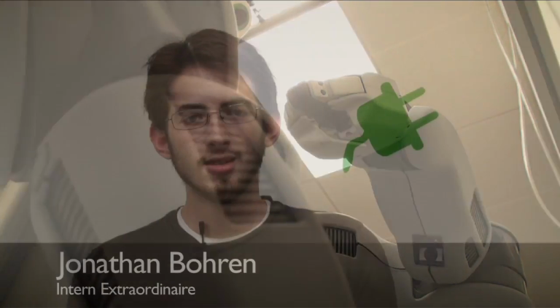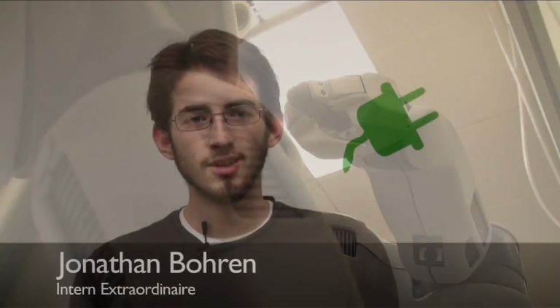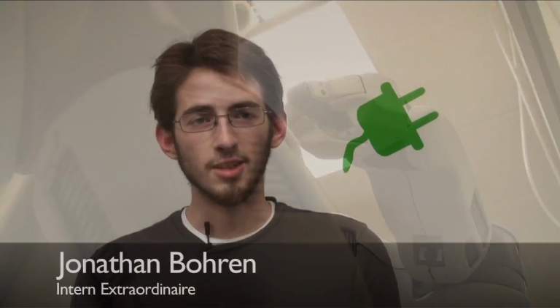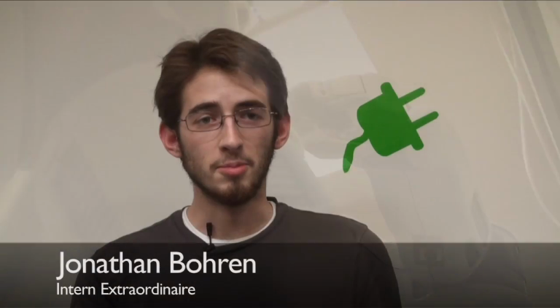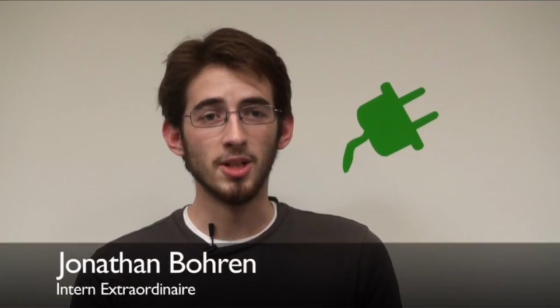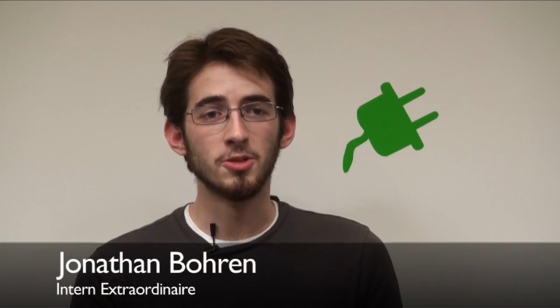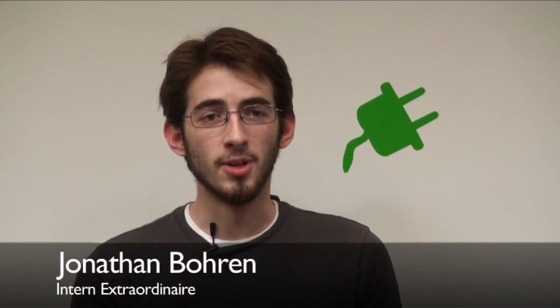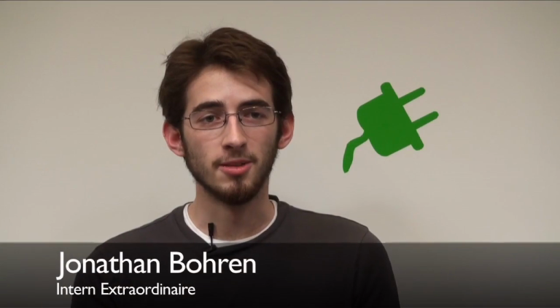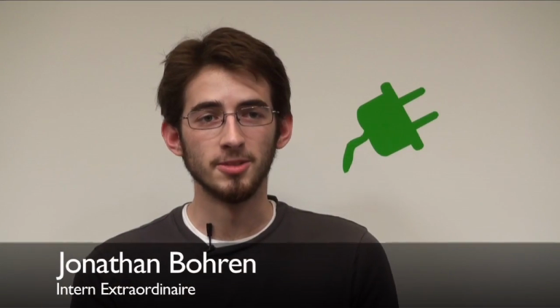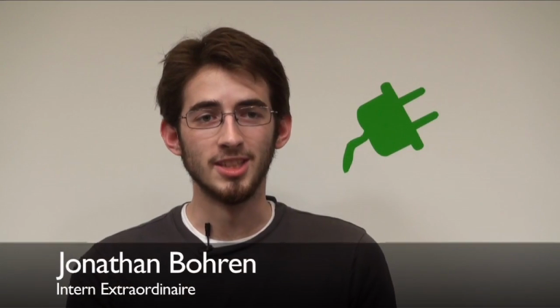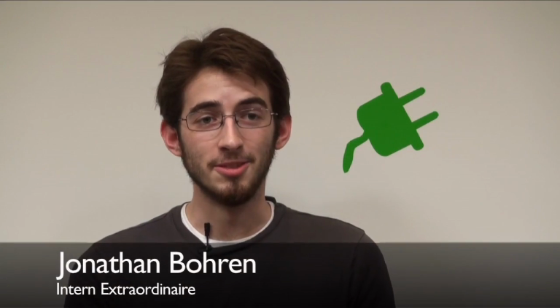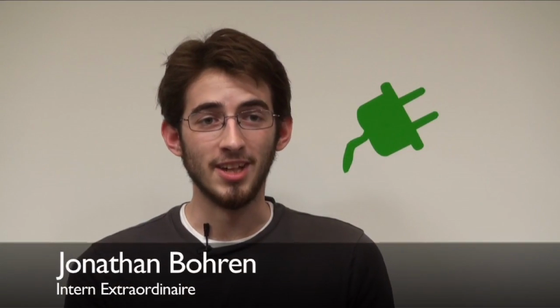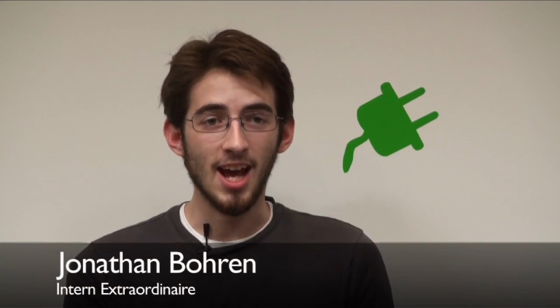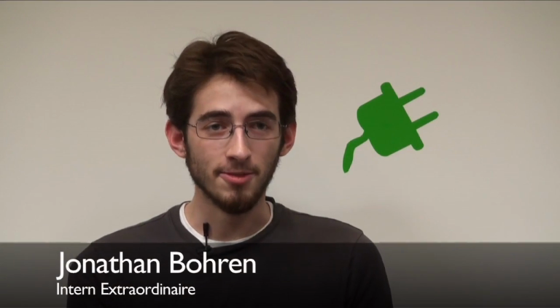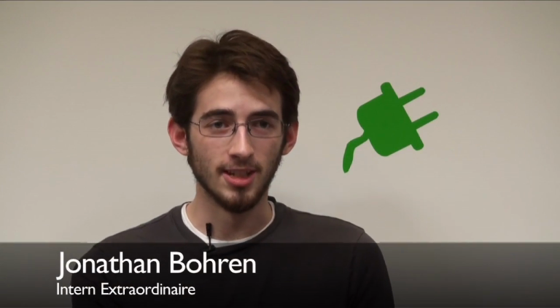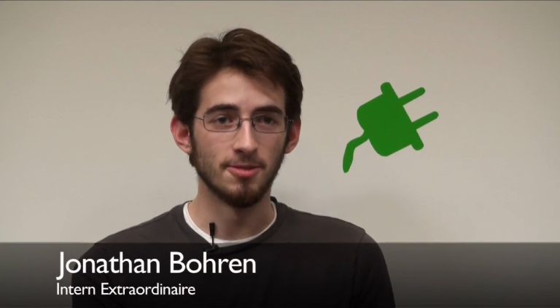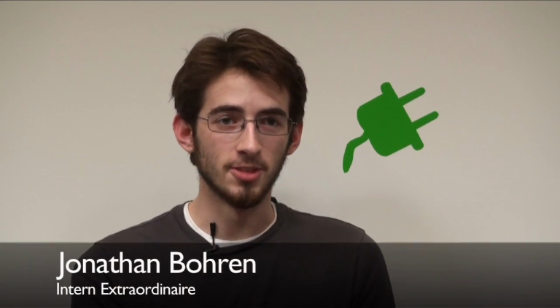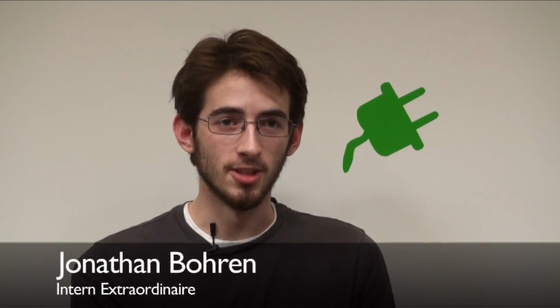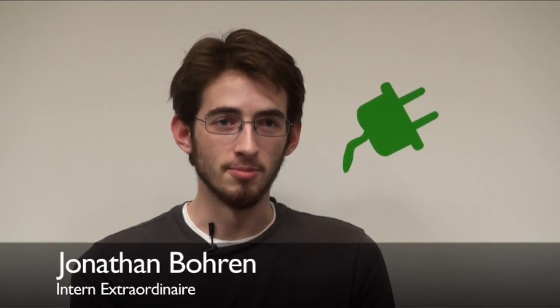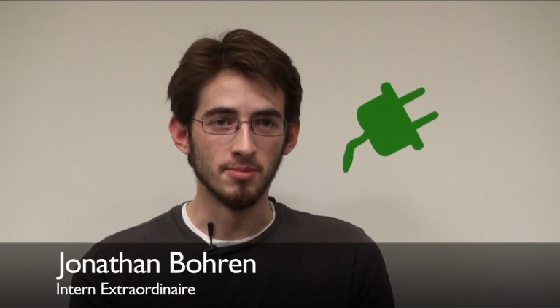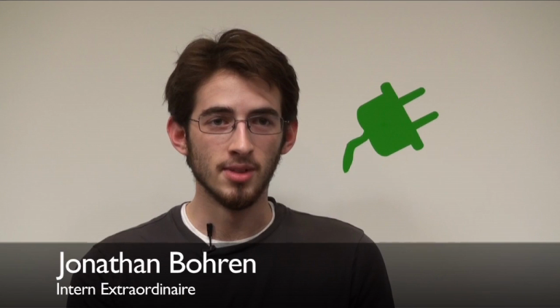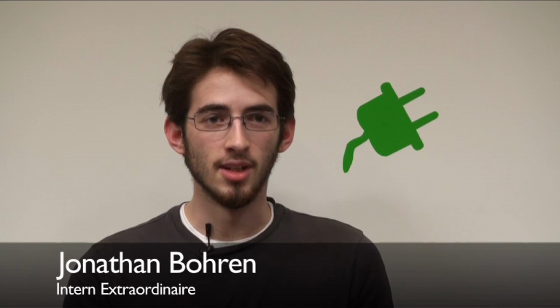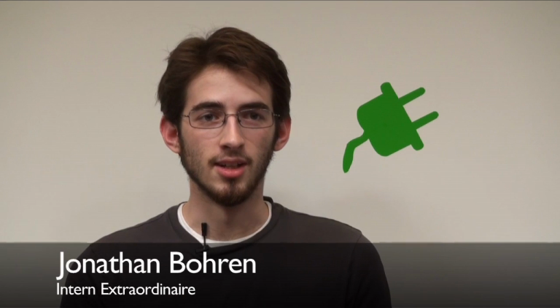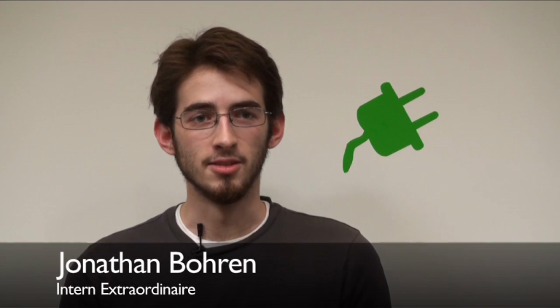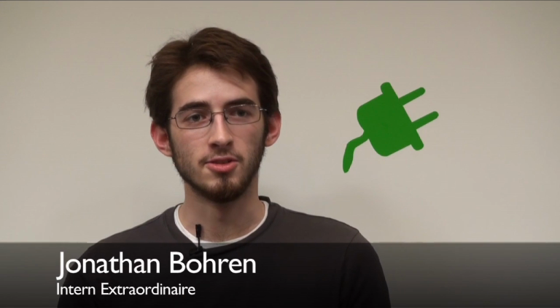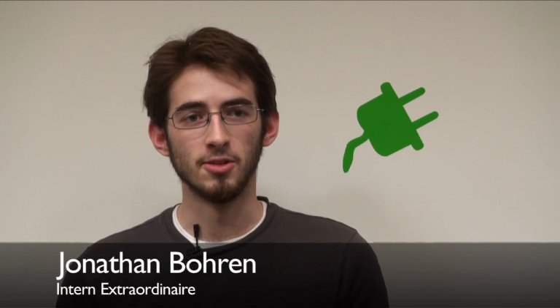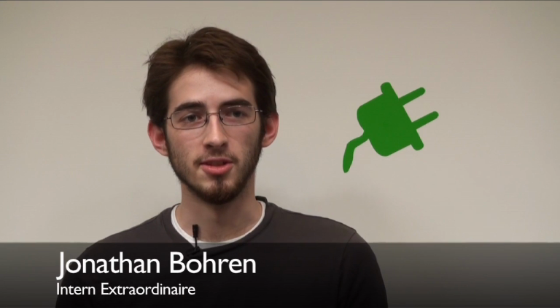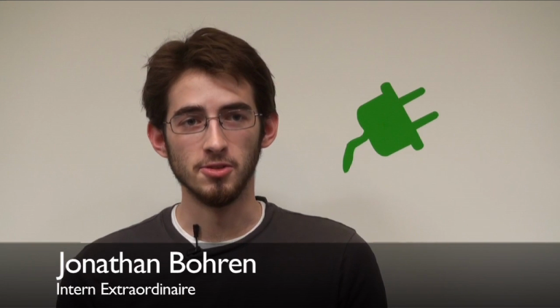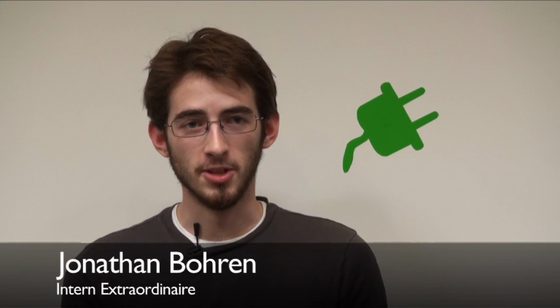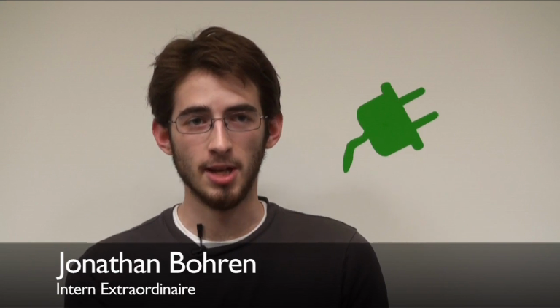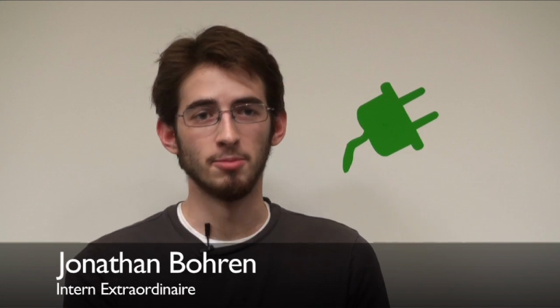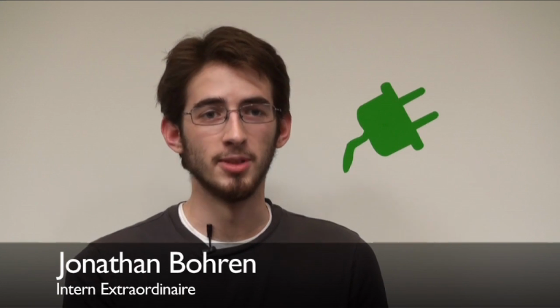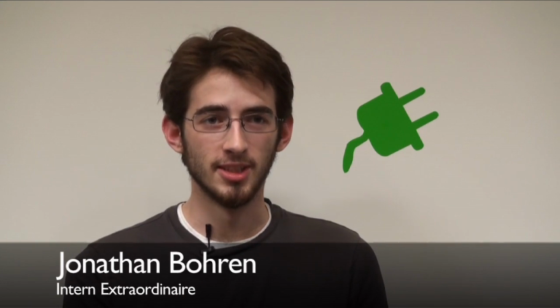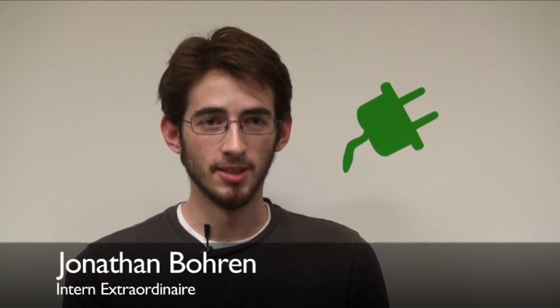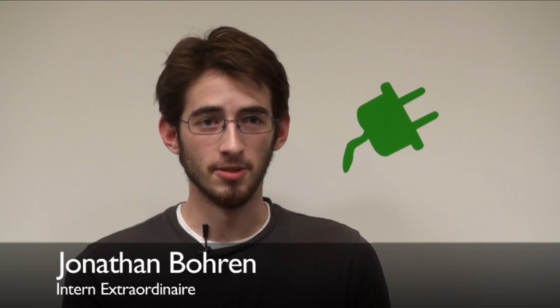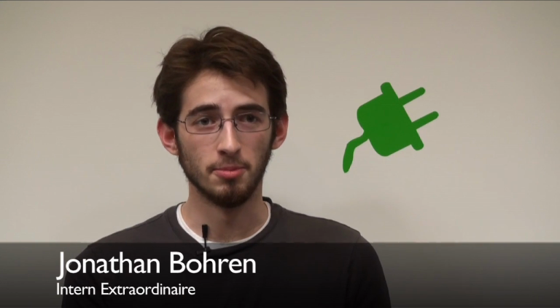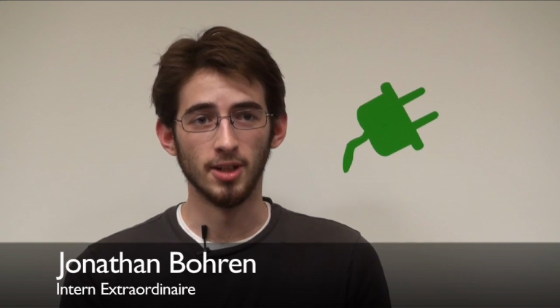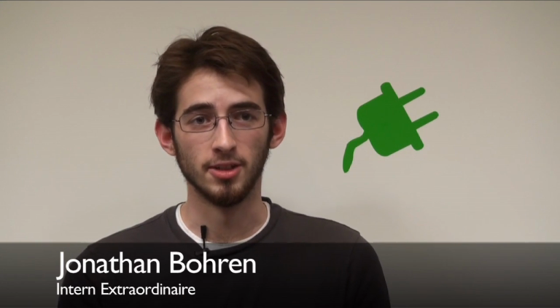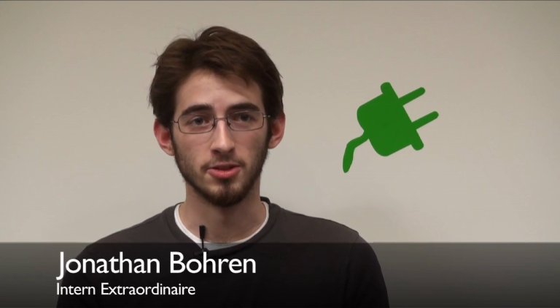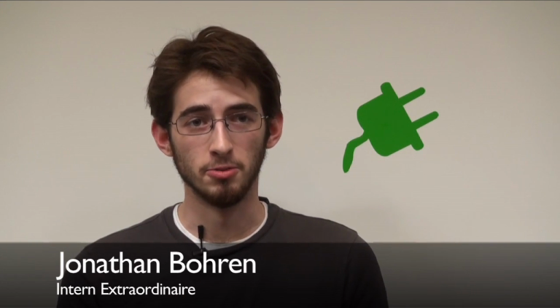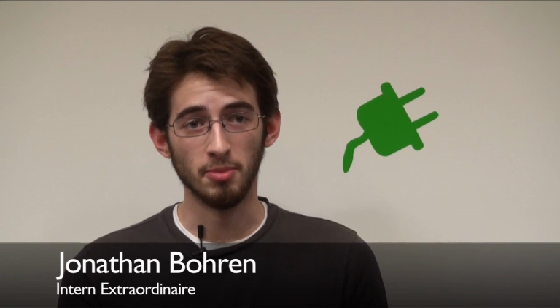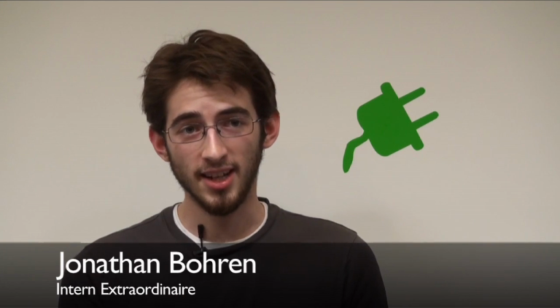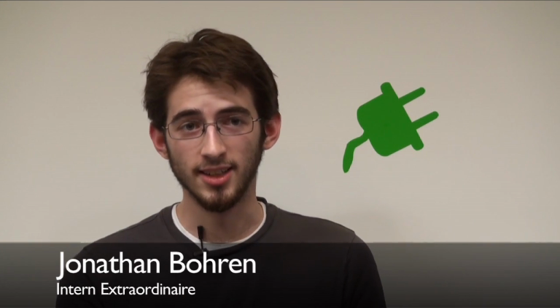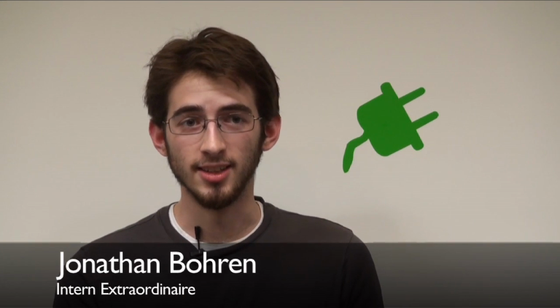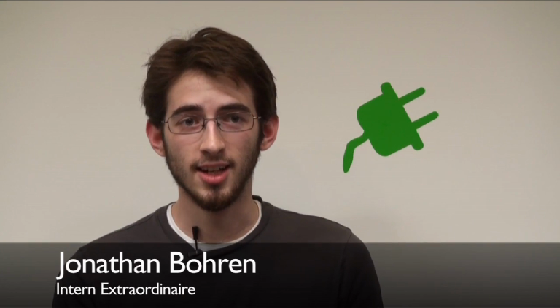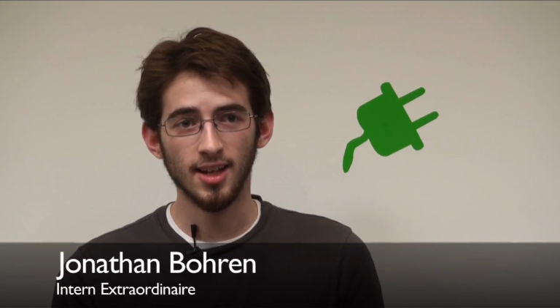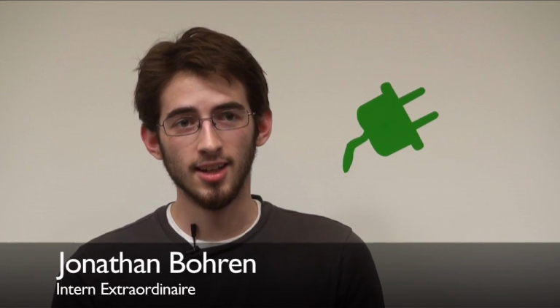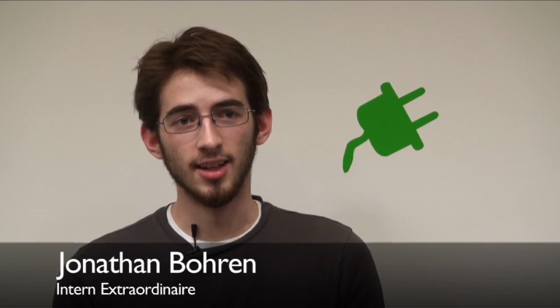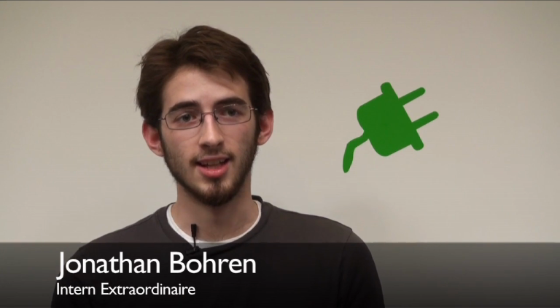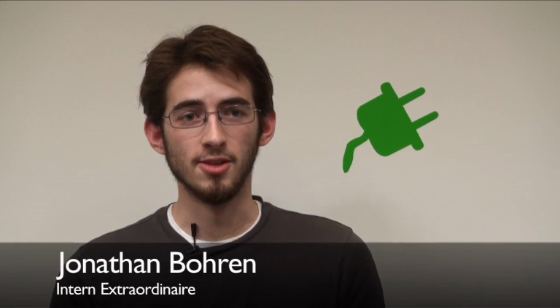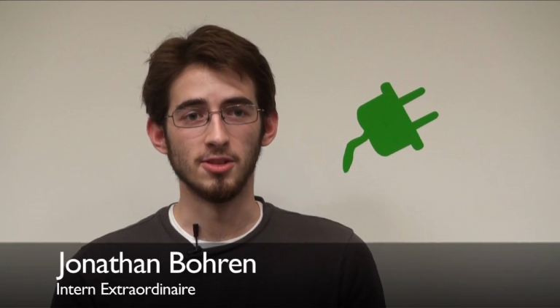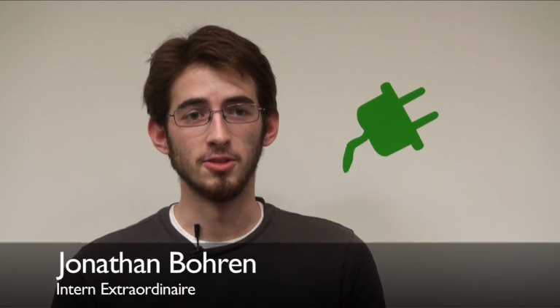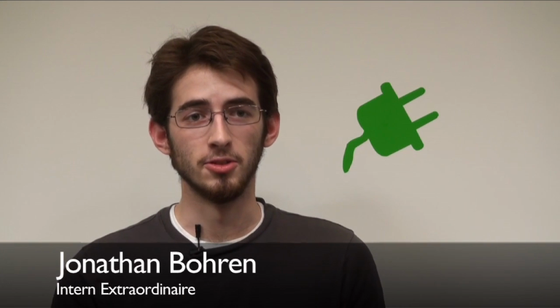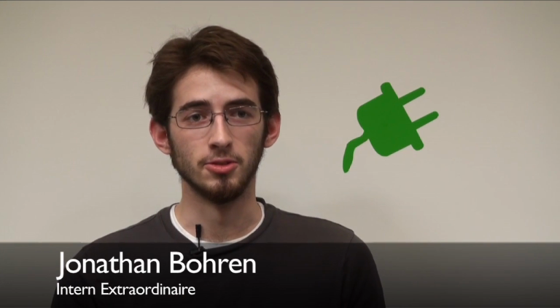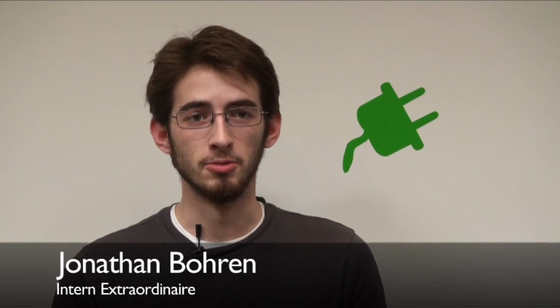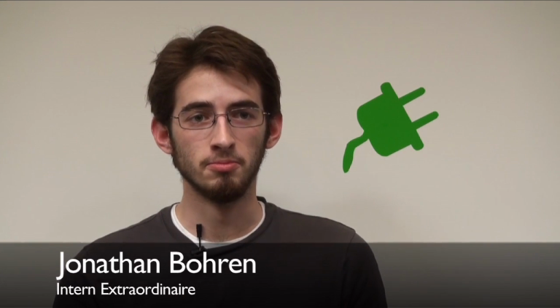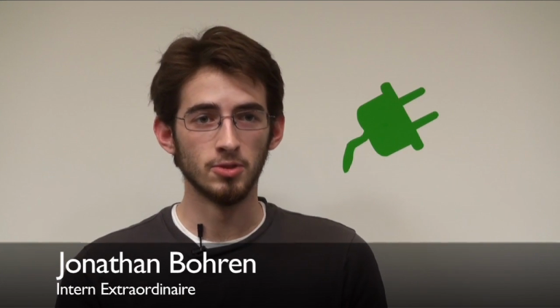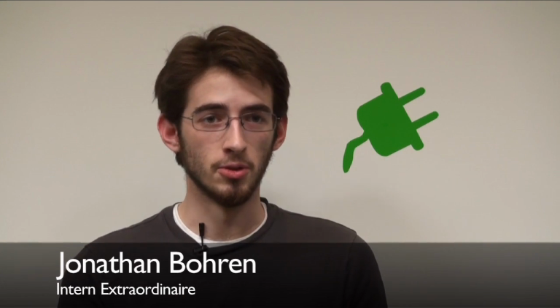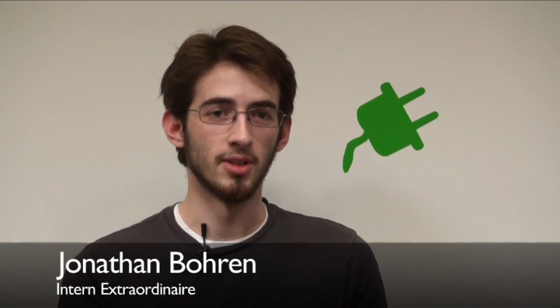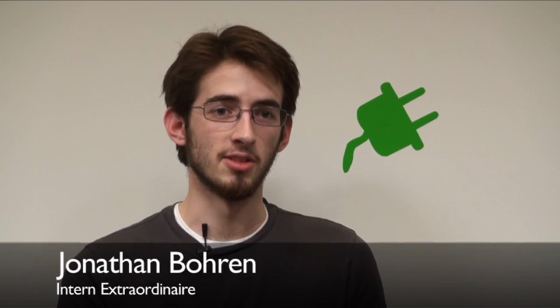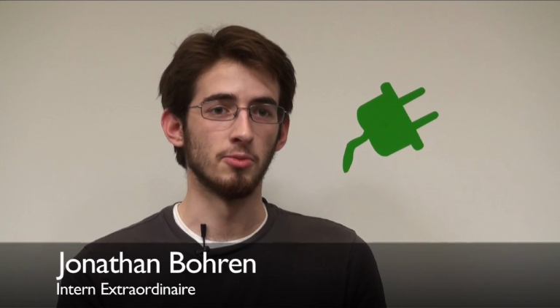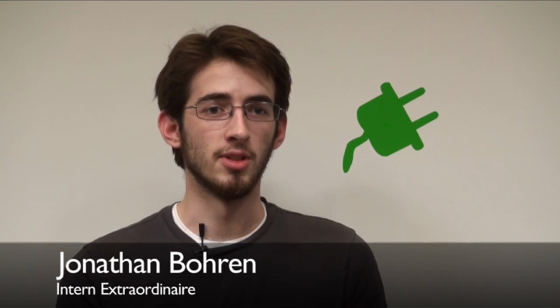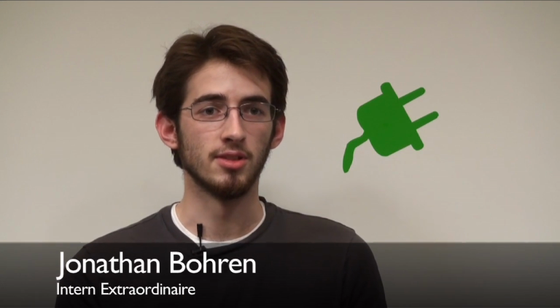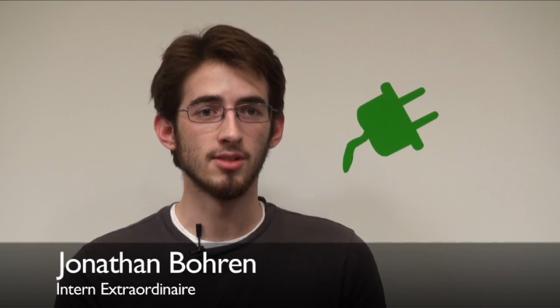The PR2 Alpha didn't even have a left arm, so this new capability of the PR2 Beta allows it to do two things at once.